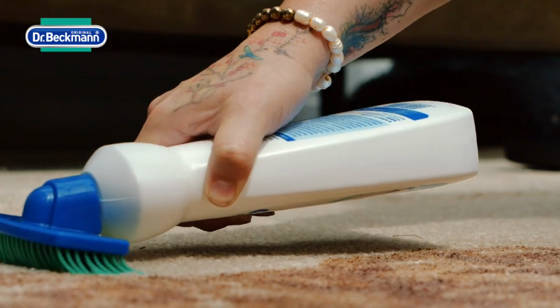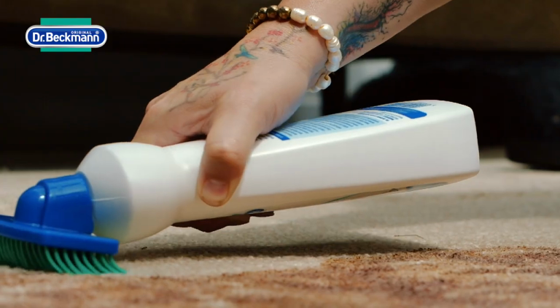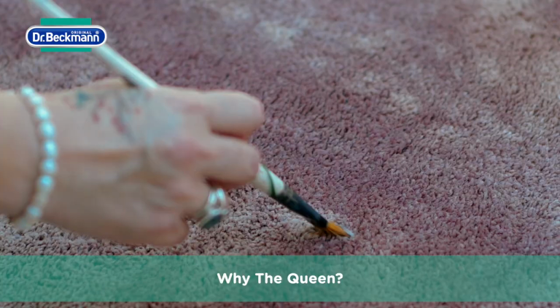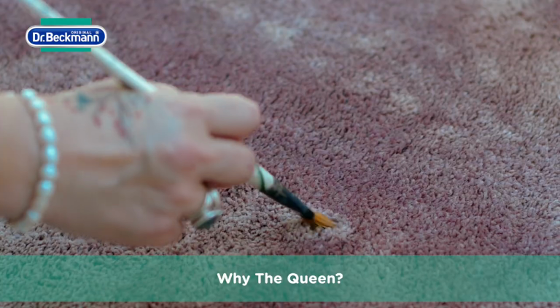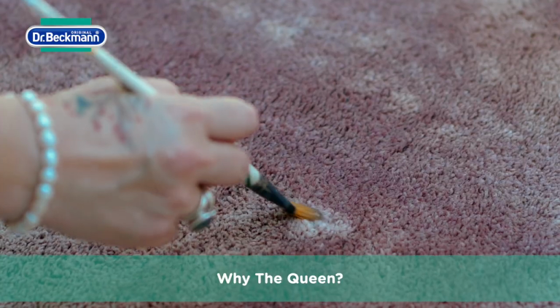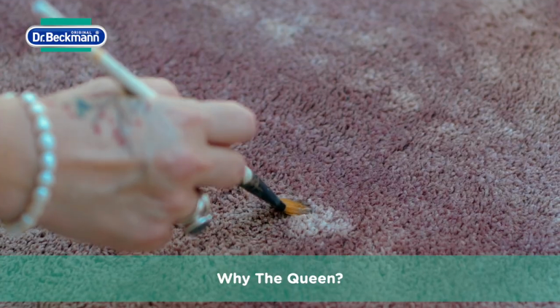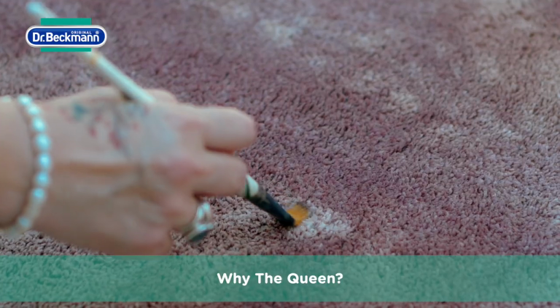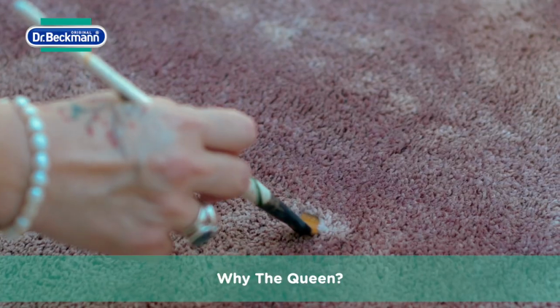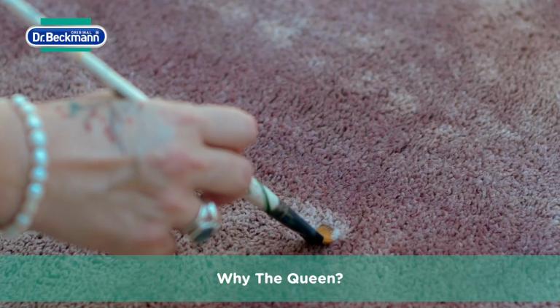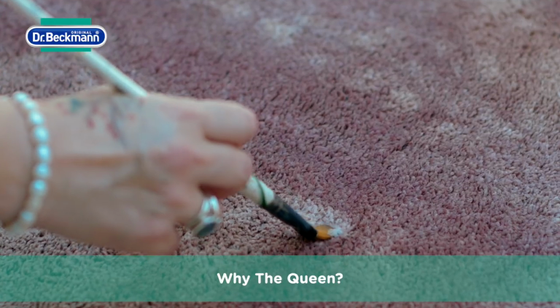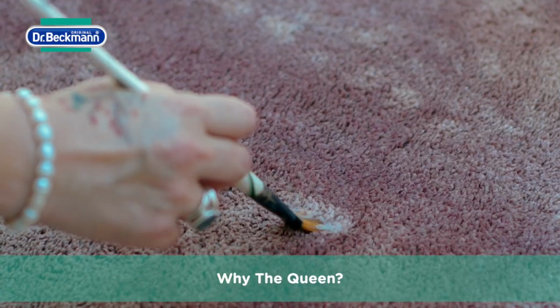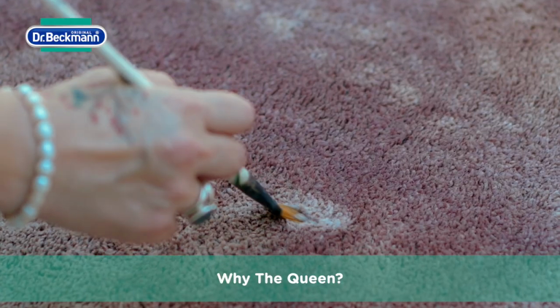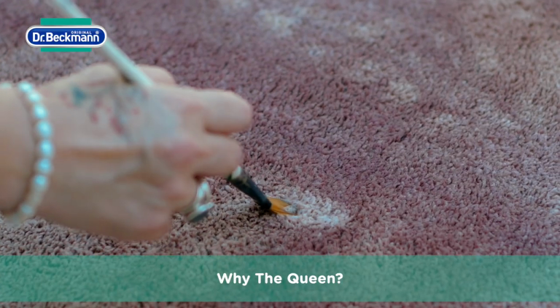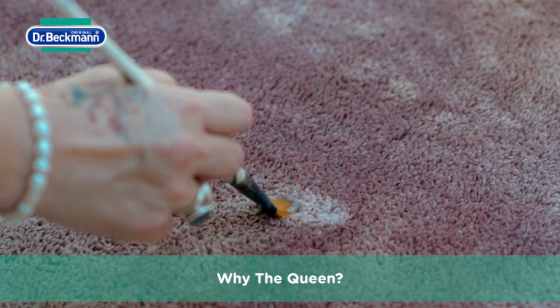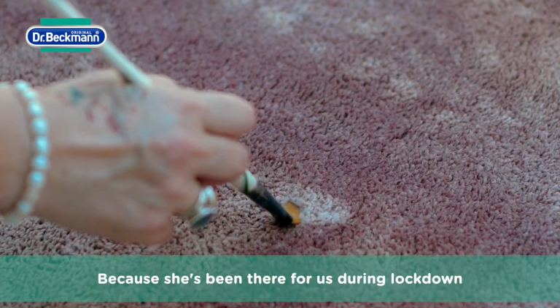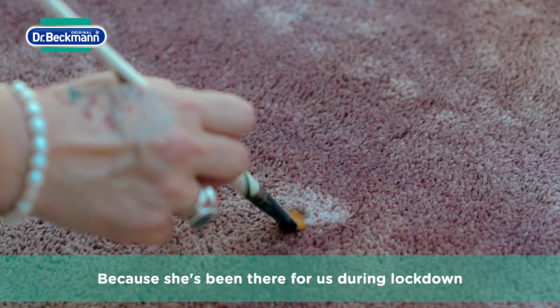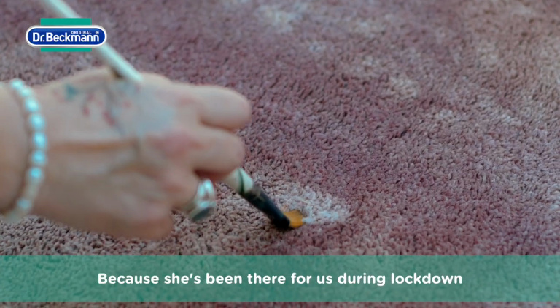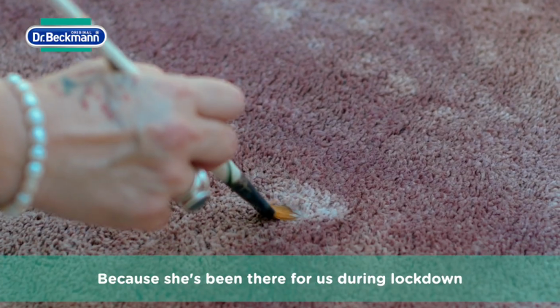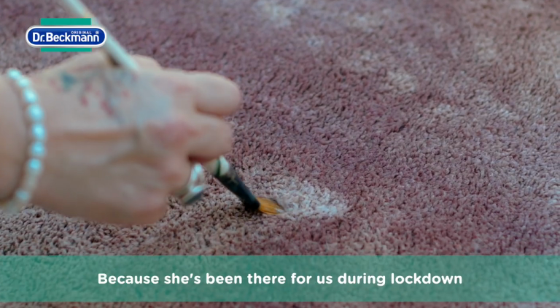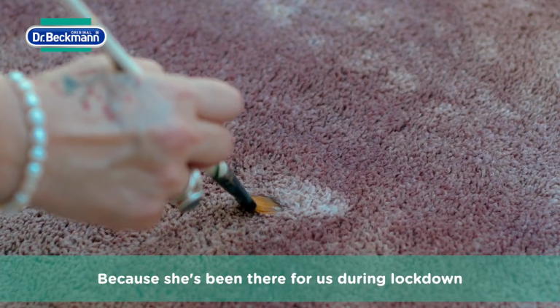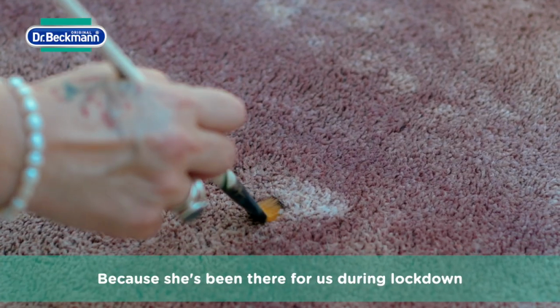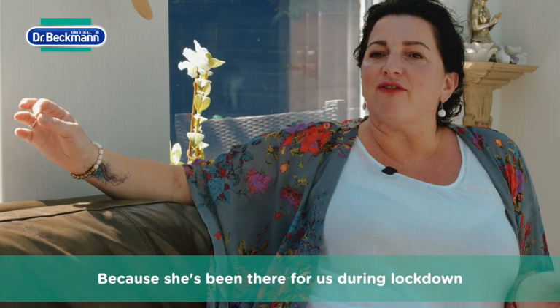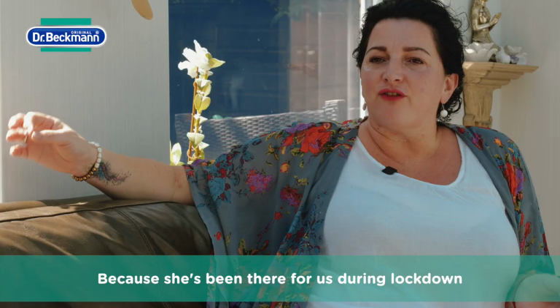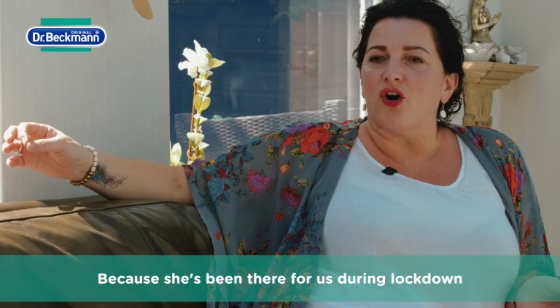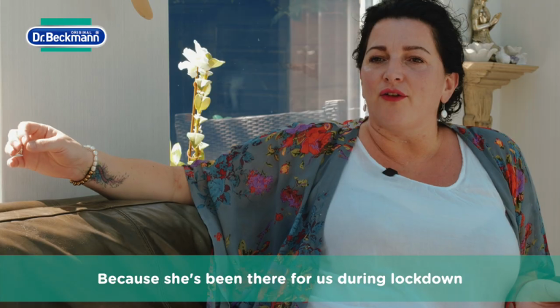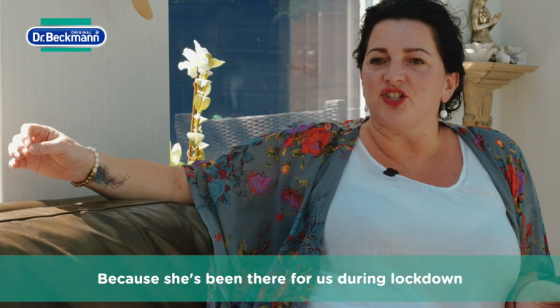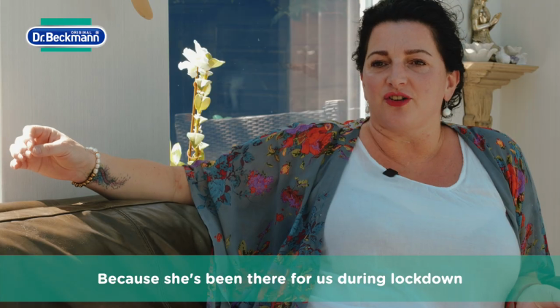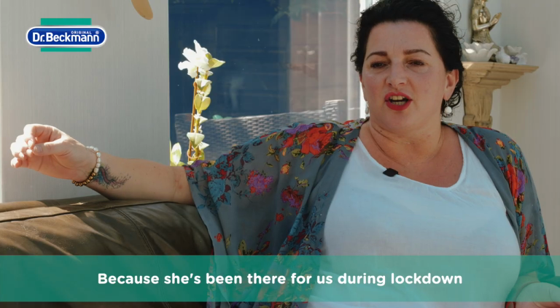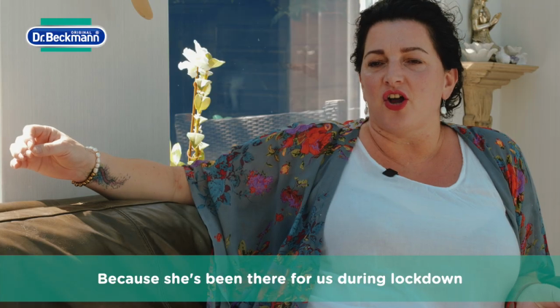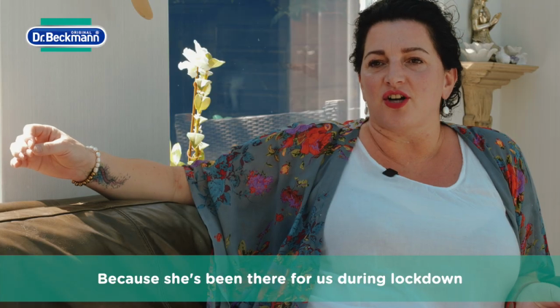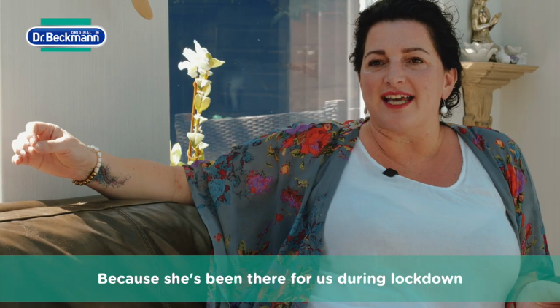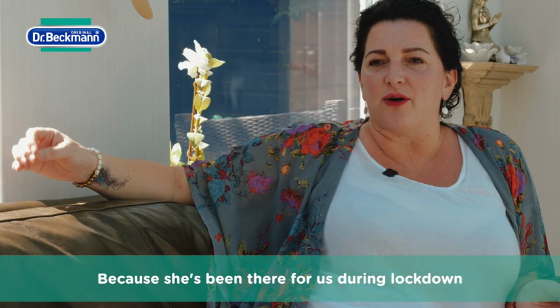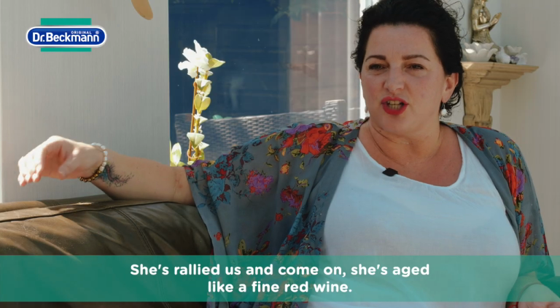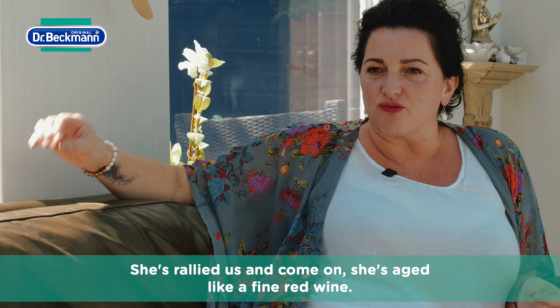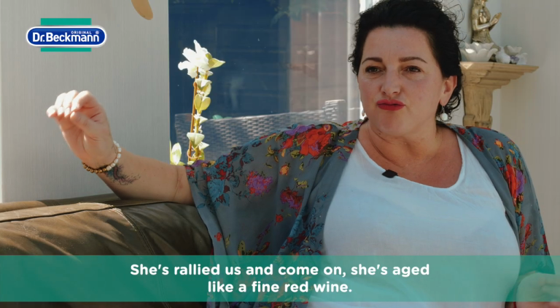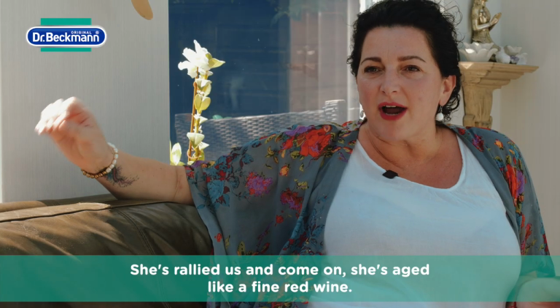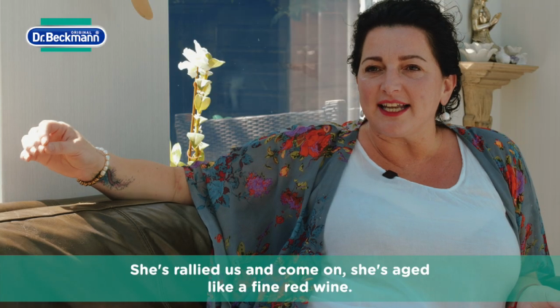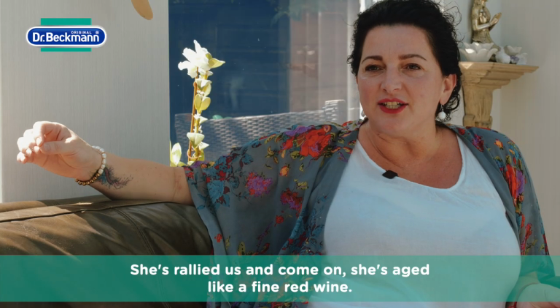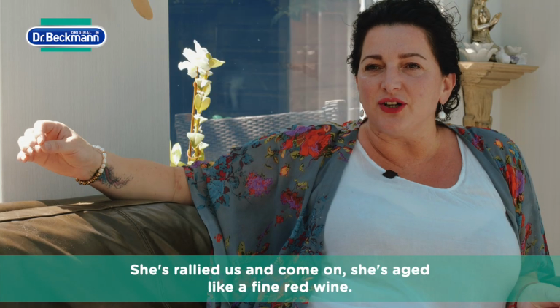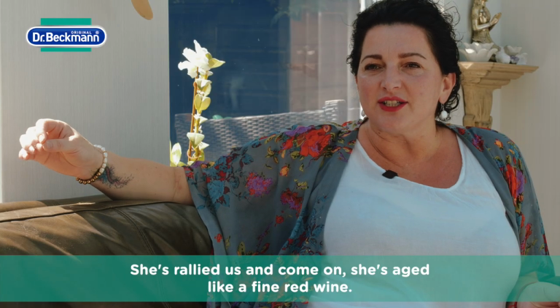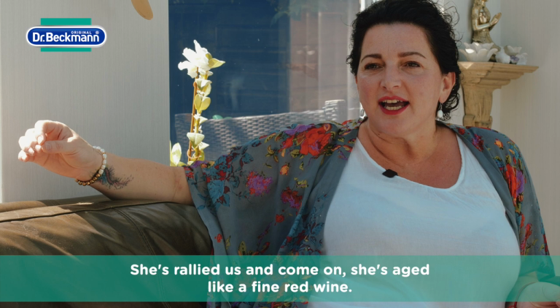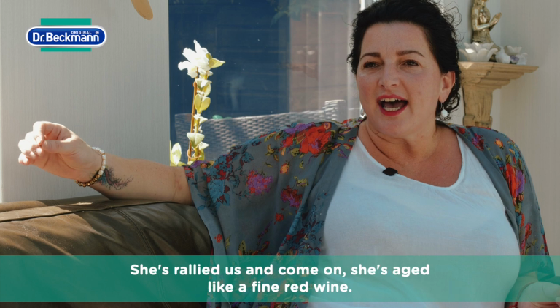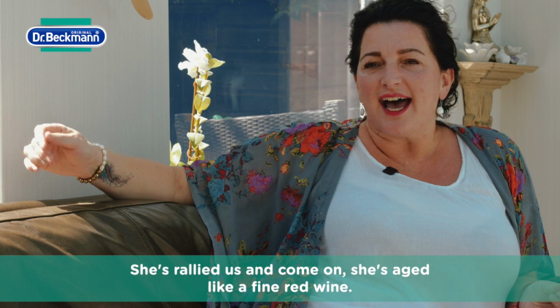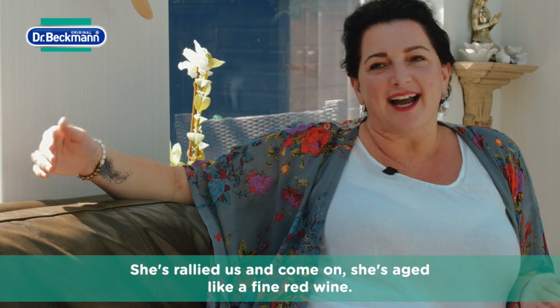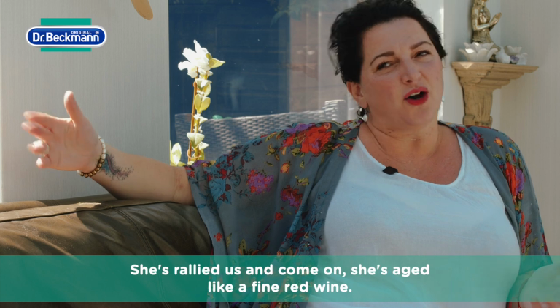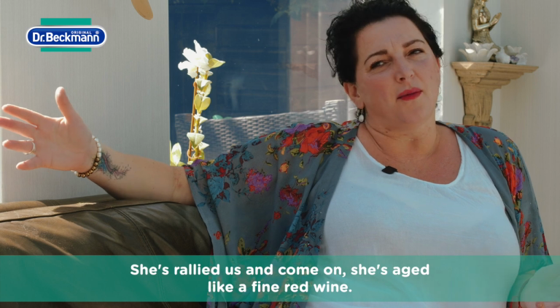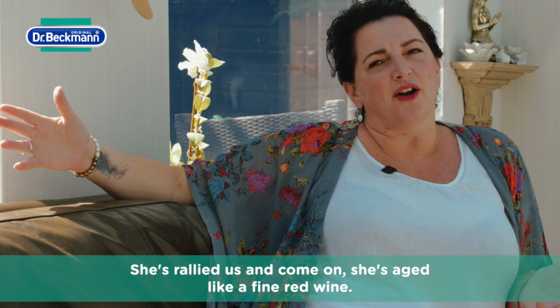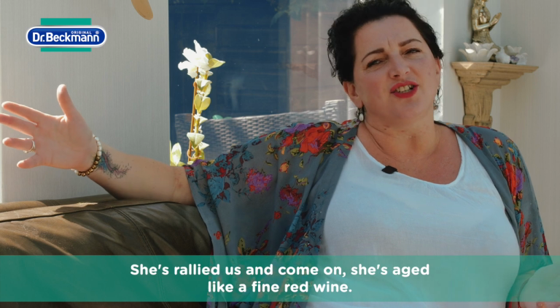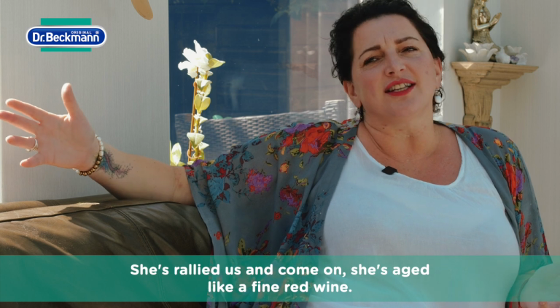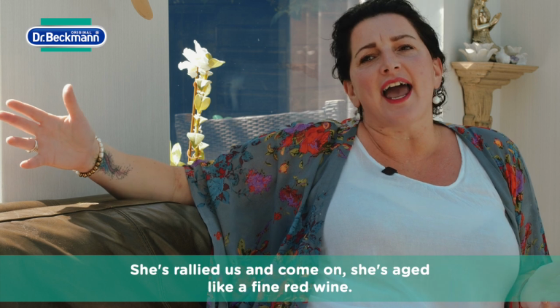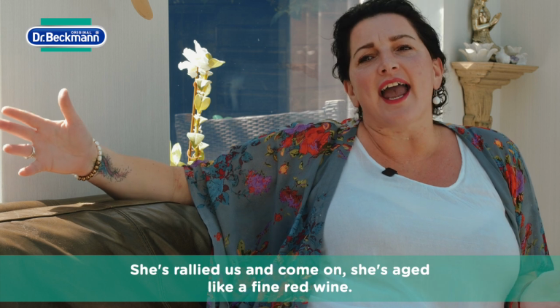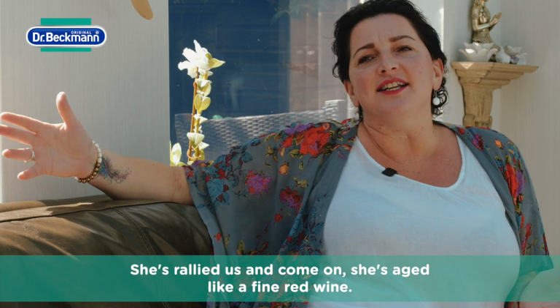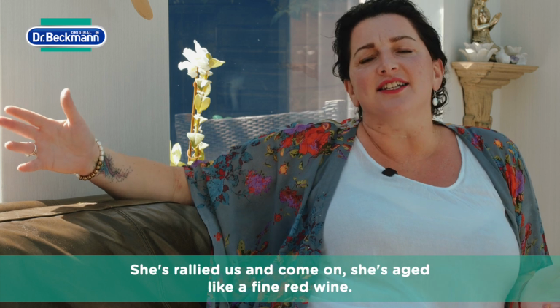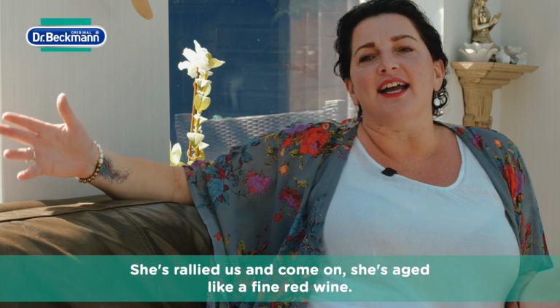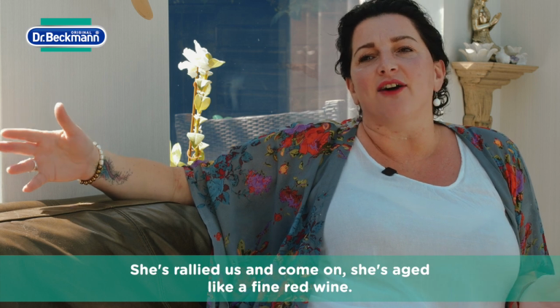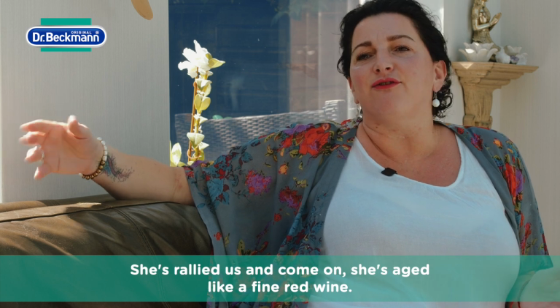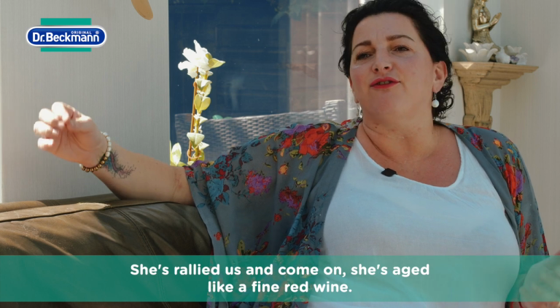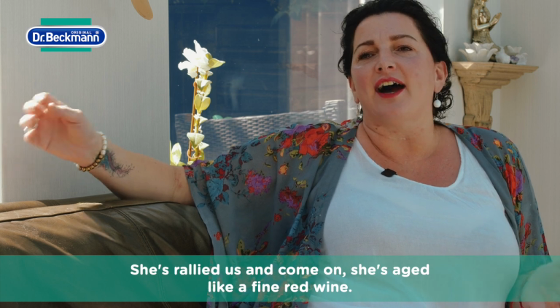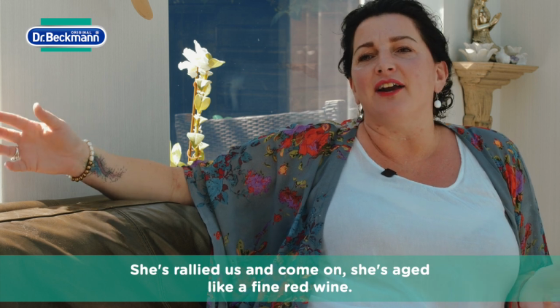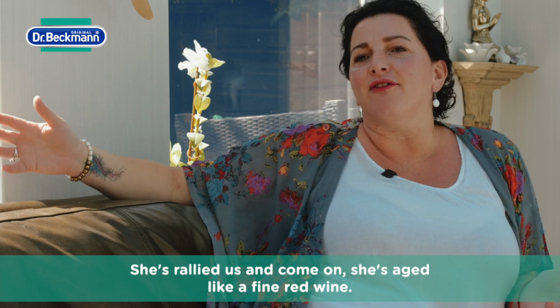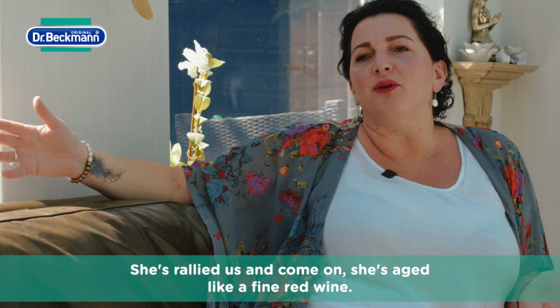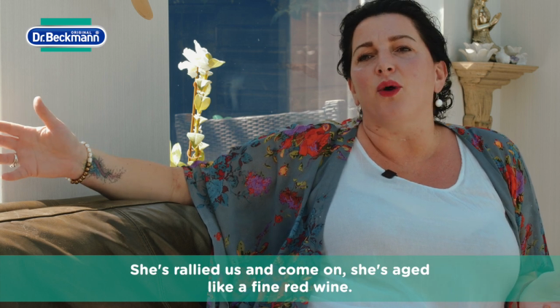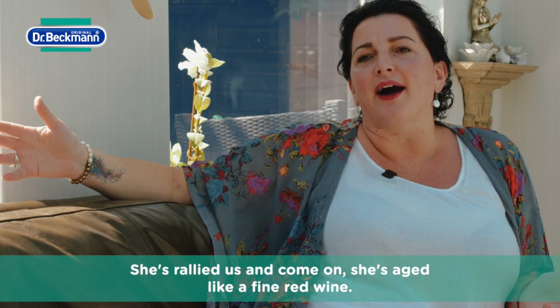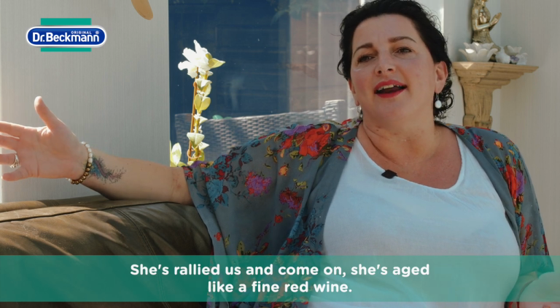Why the Queen? Because she's been there for us during lockdown, she's rallied us and come on, she's aged like a fine red wine.